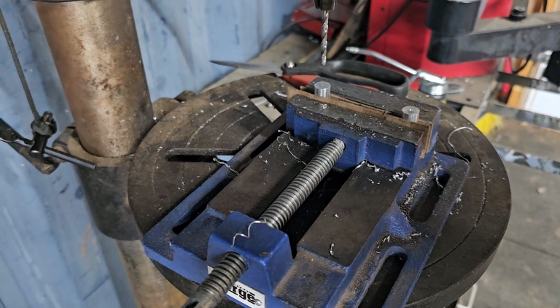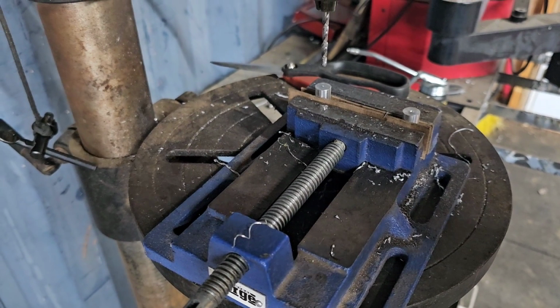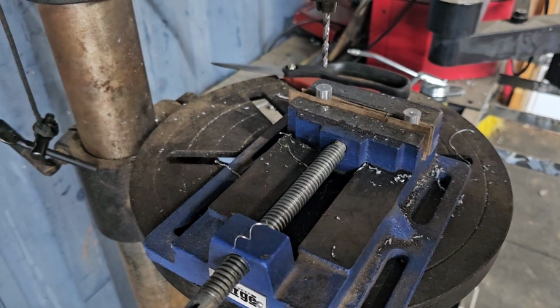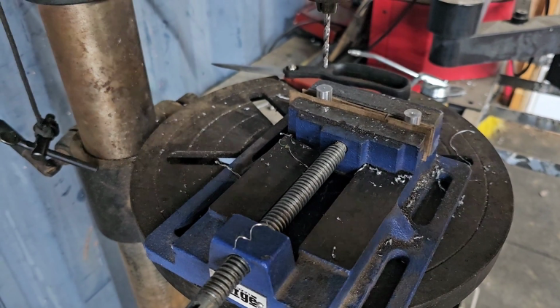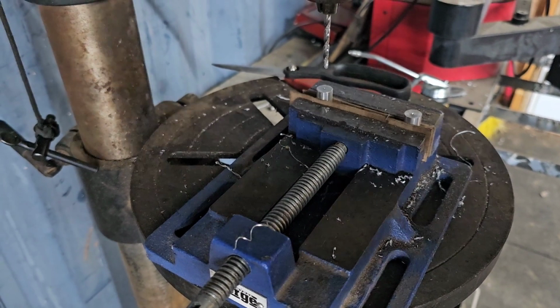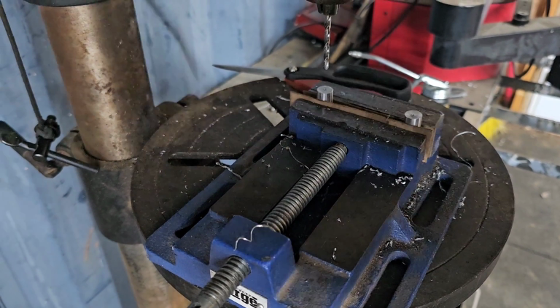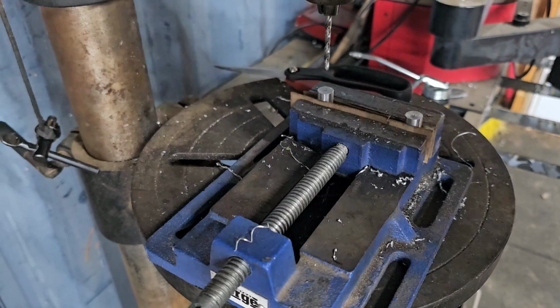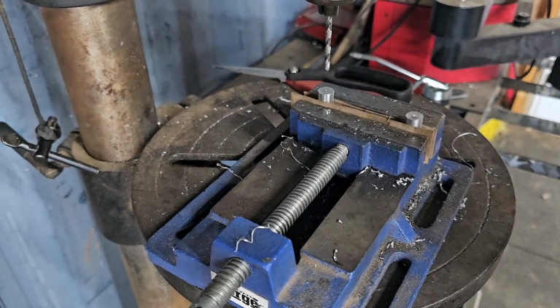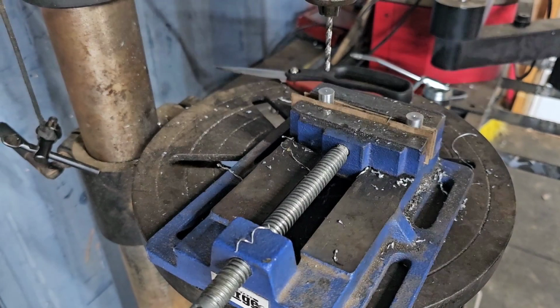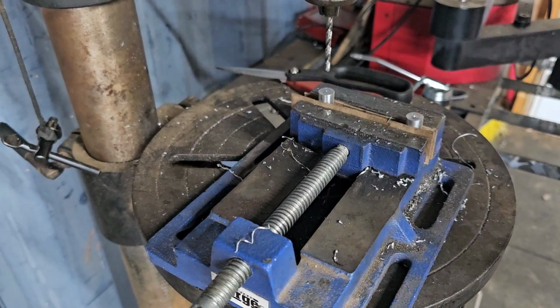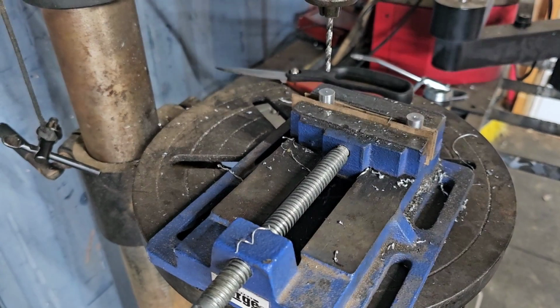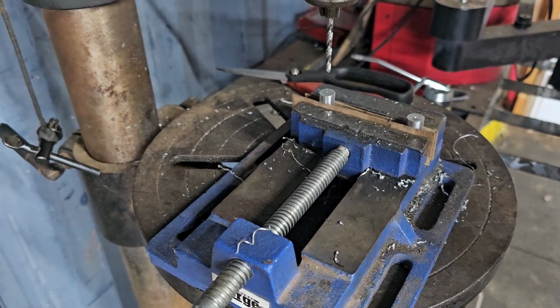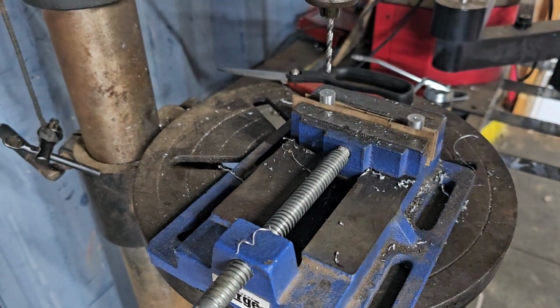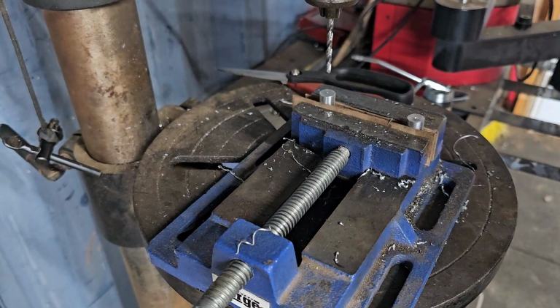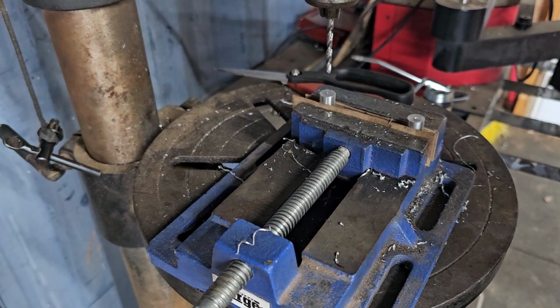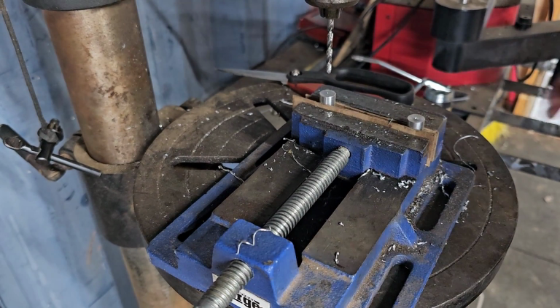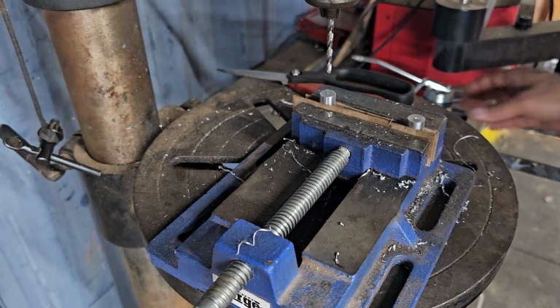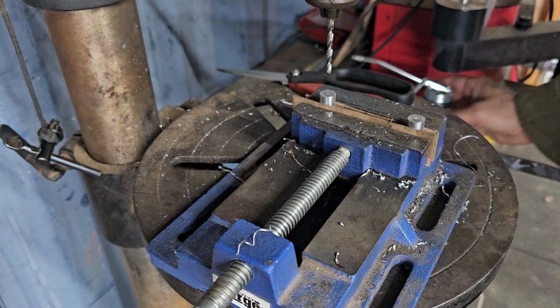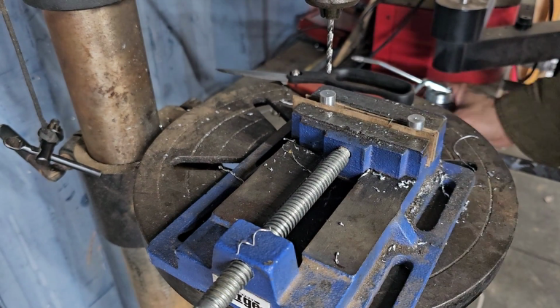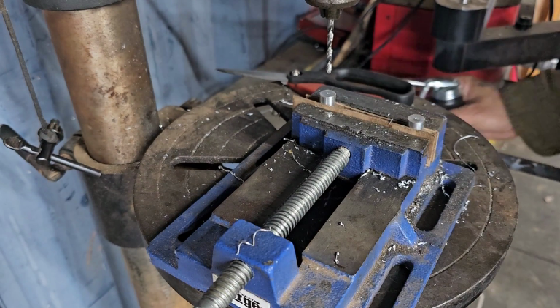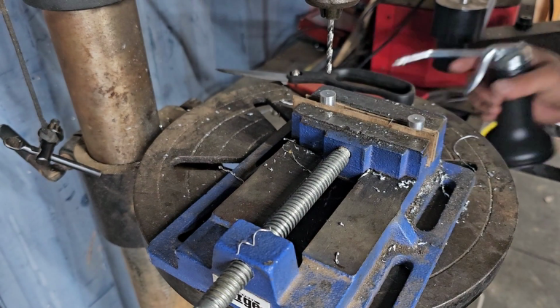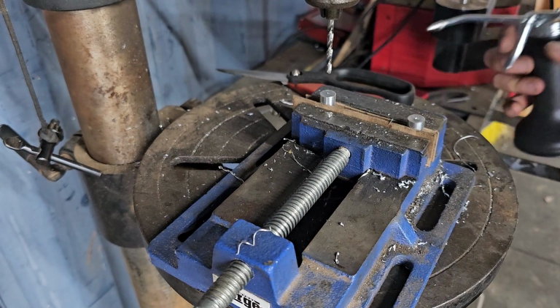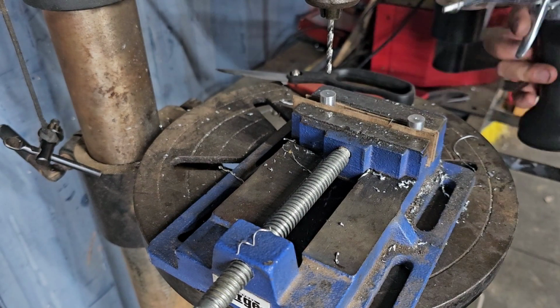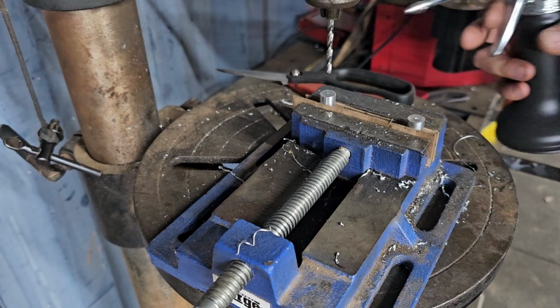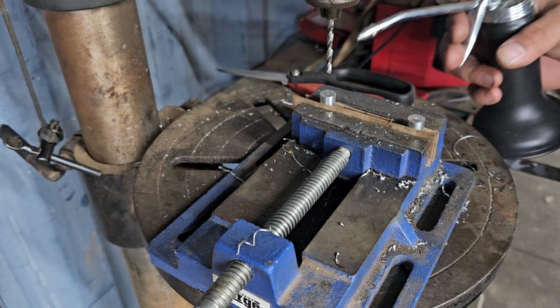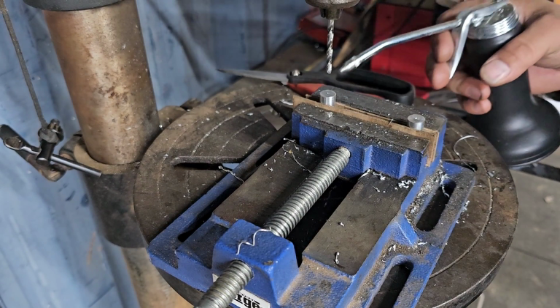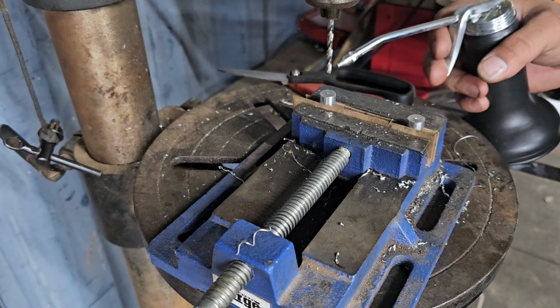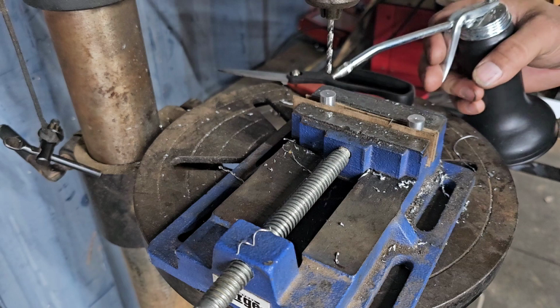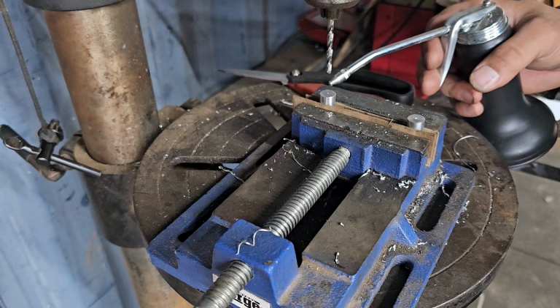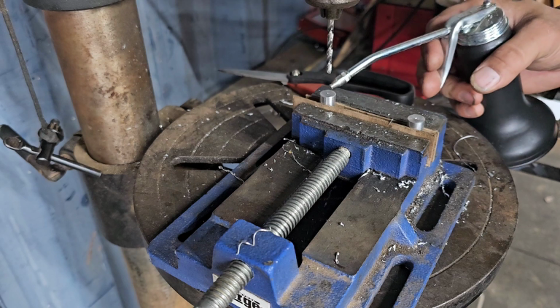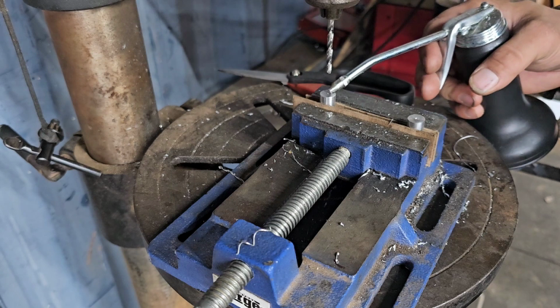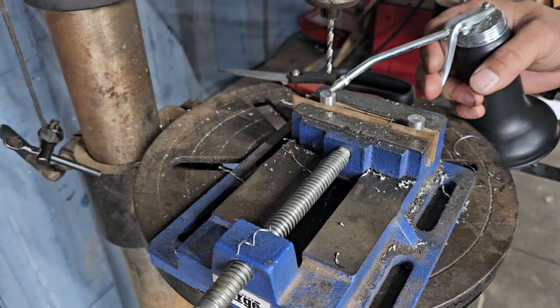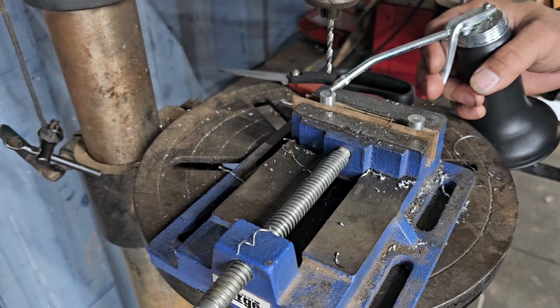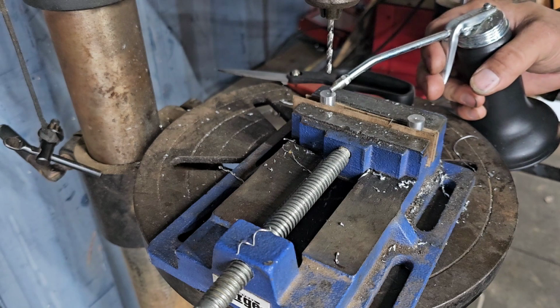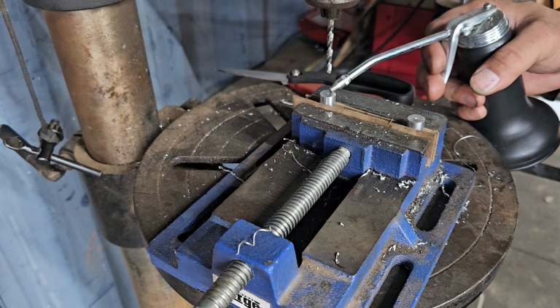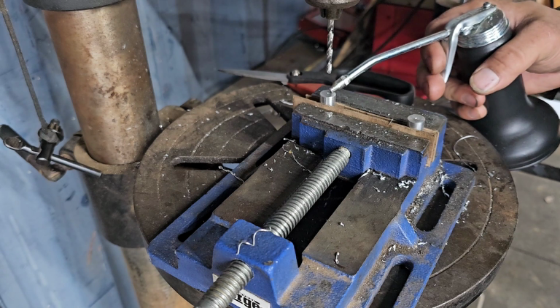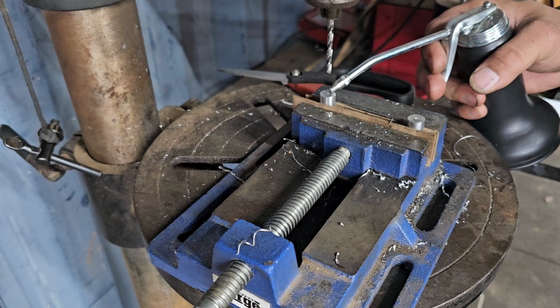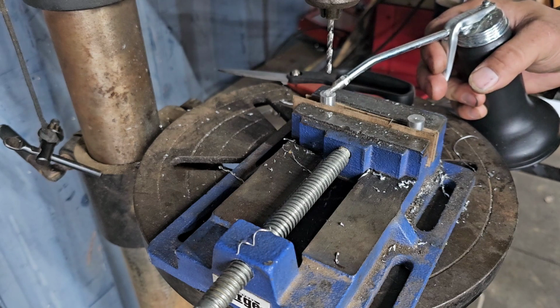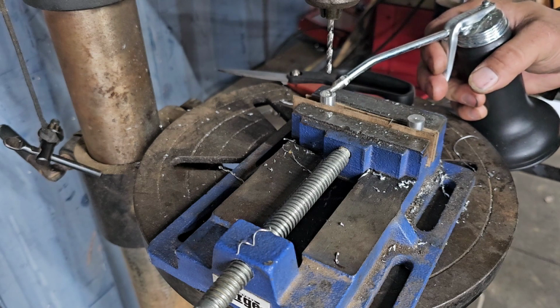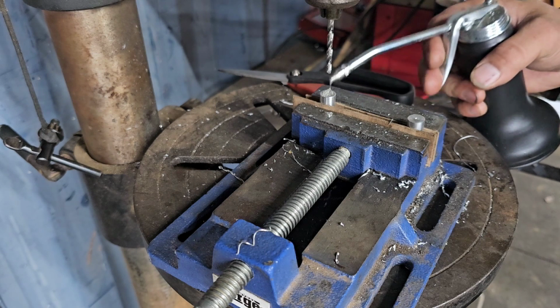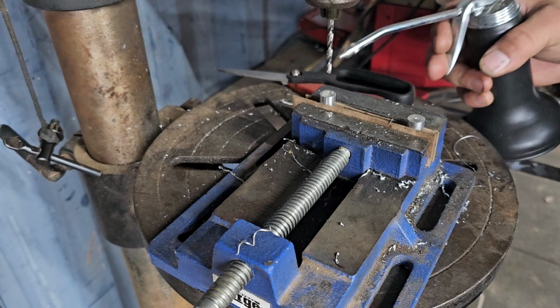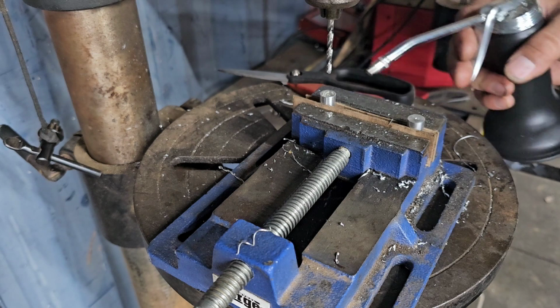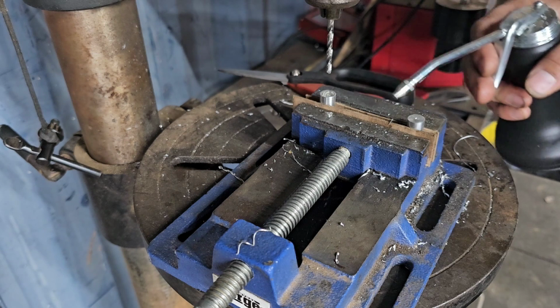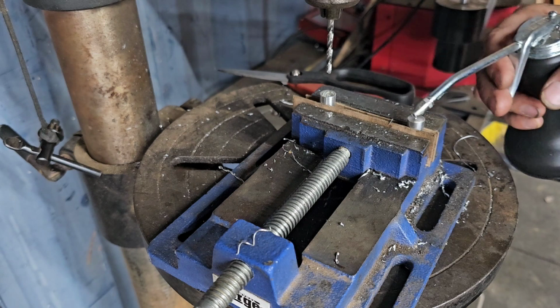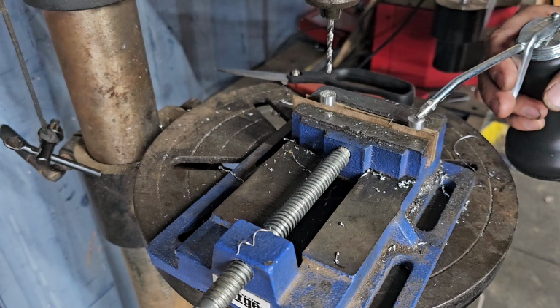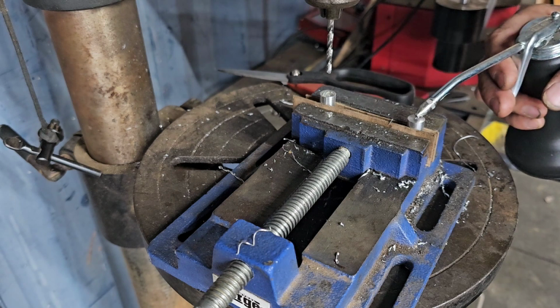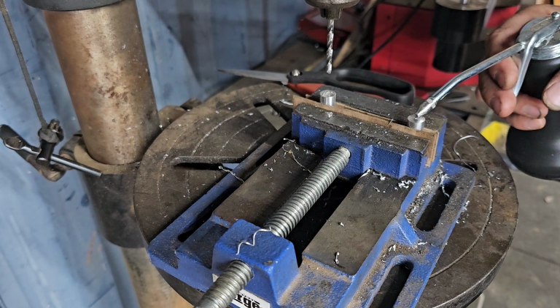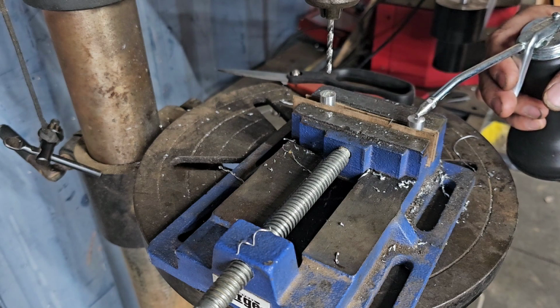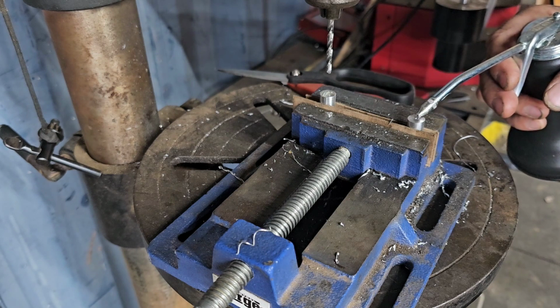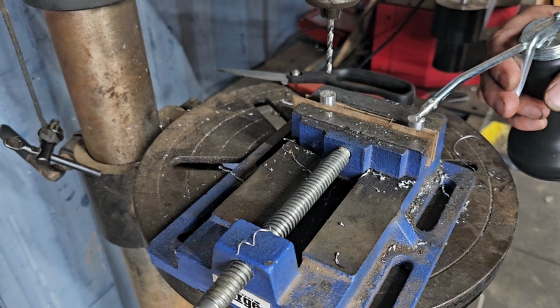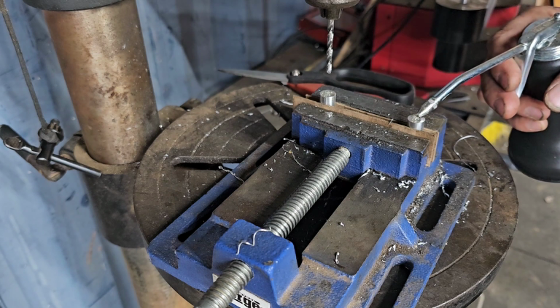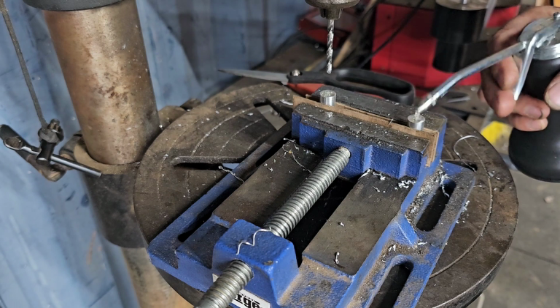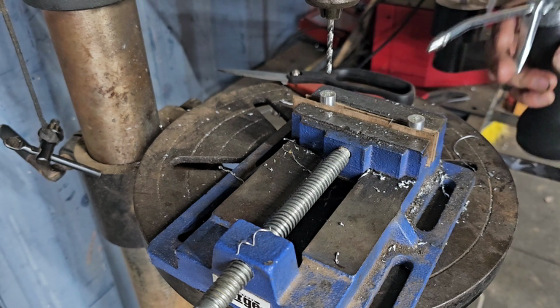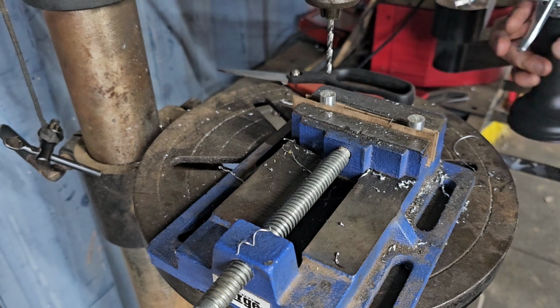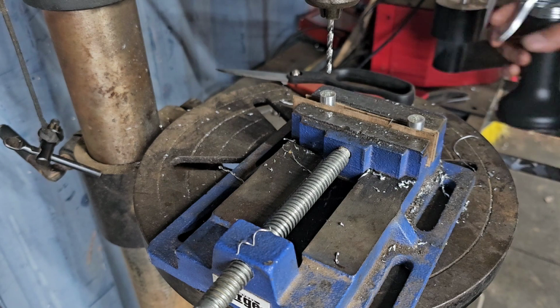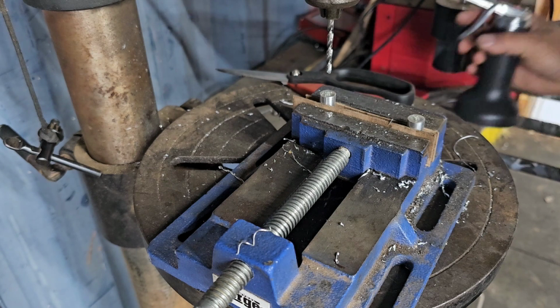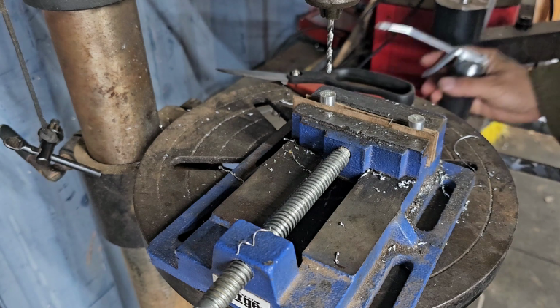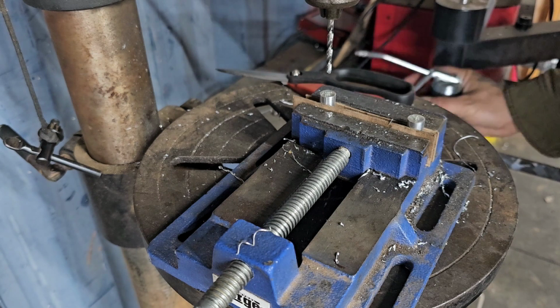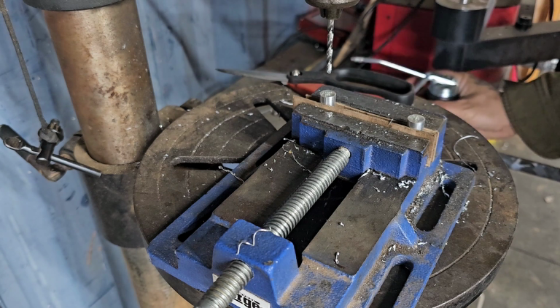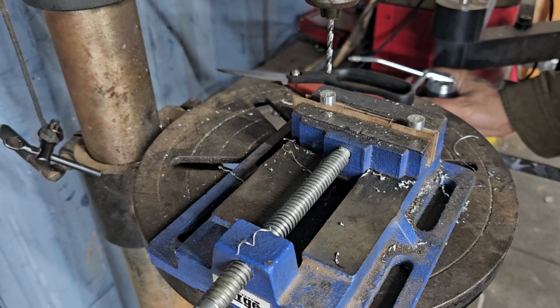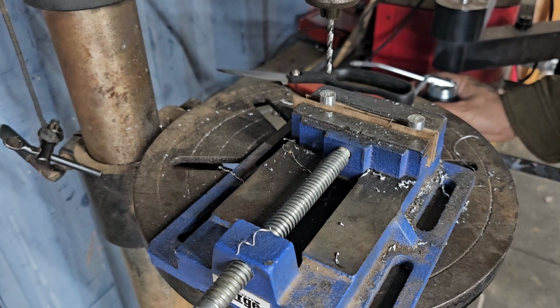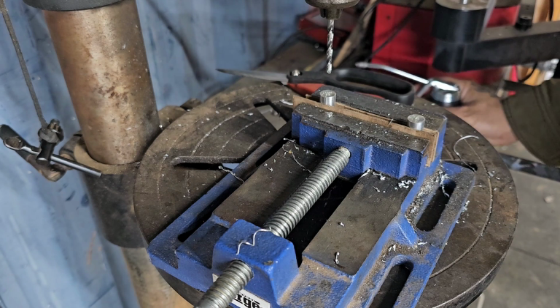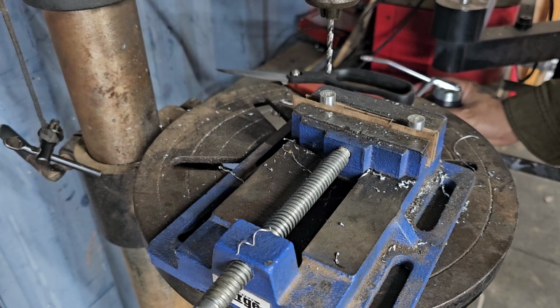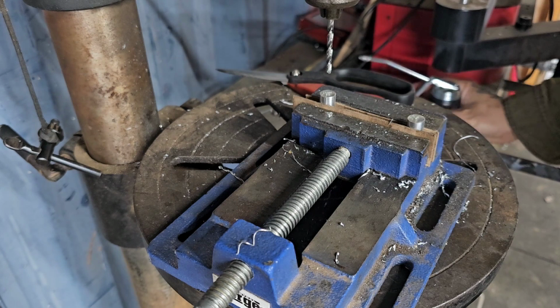All right, let's go ahead and drill and tap these babies. I already did a center punch on each one of these so I can drill a straight hole.